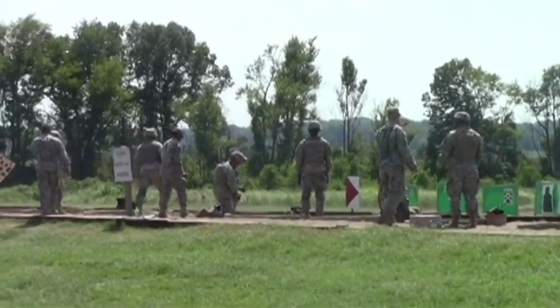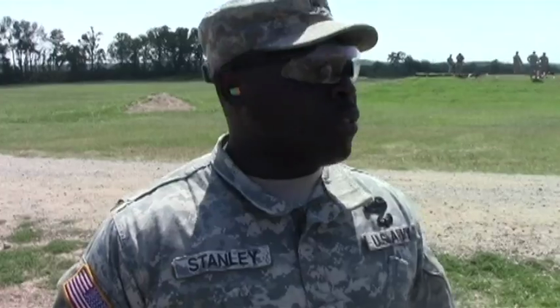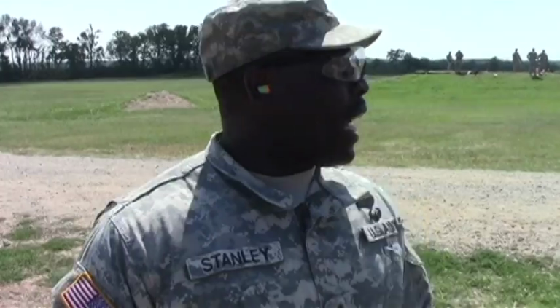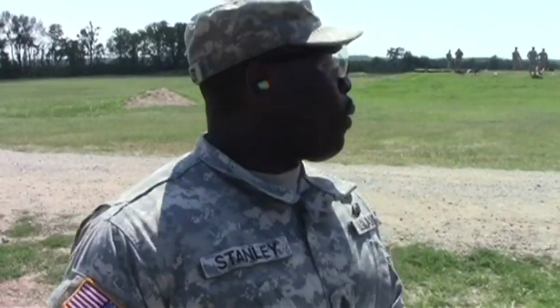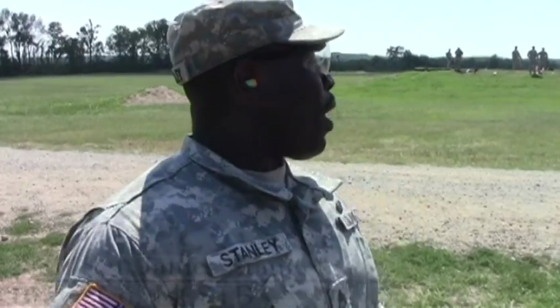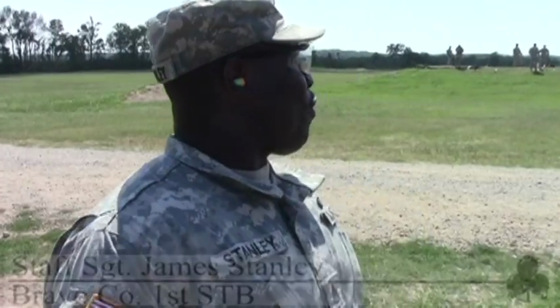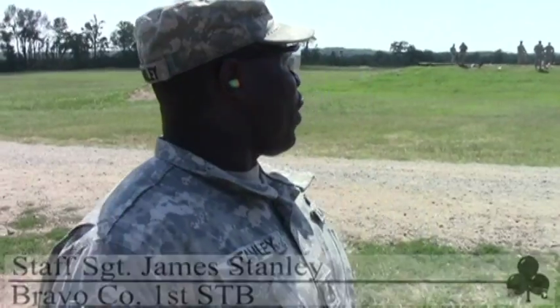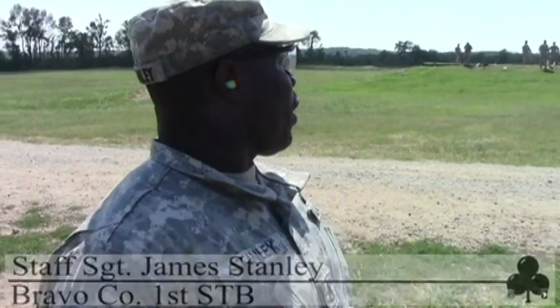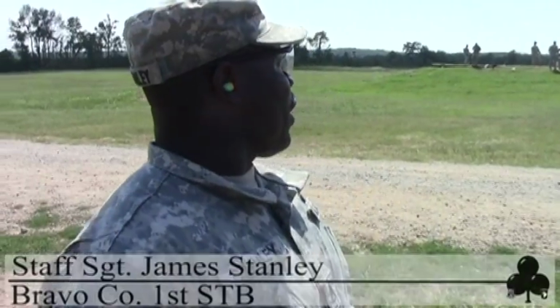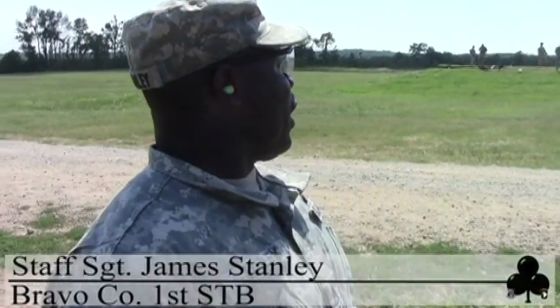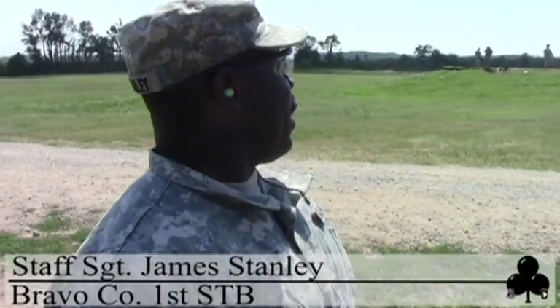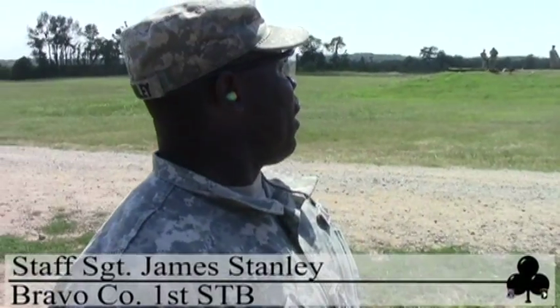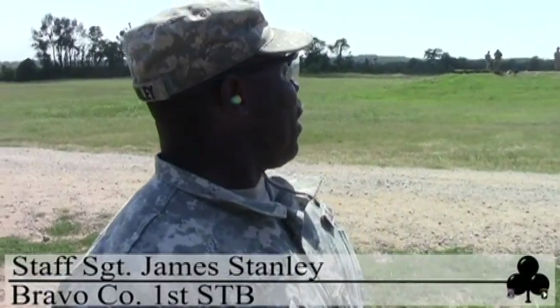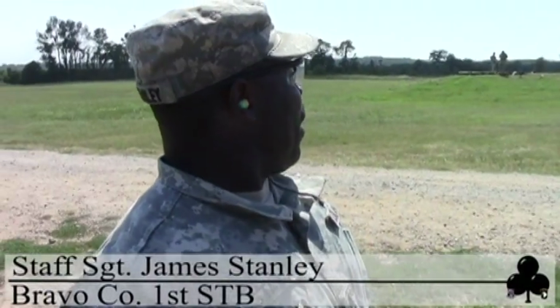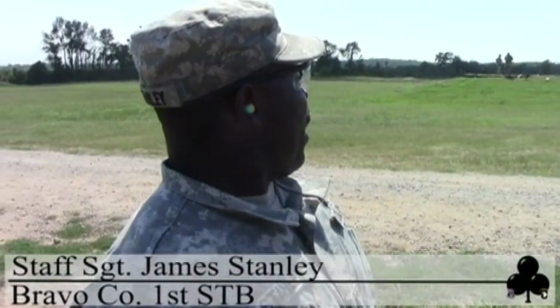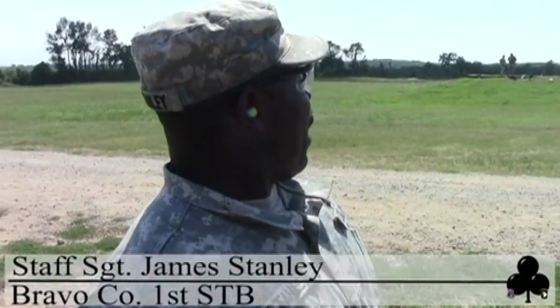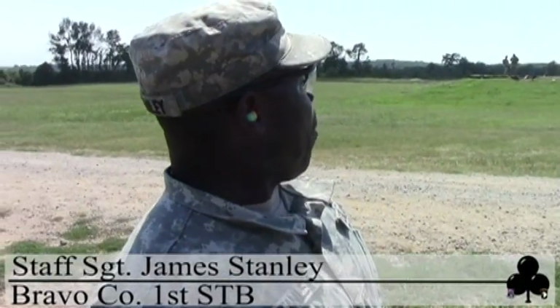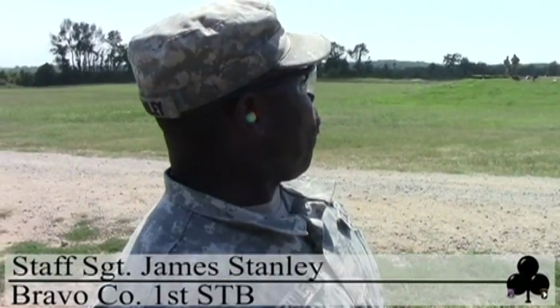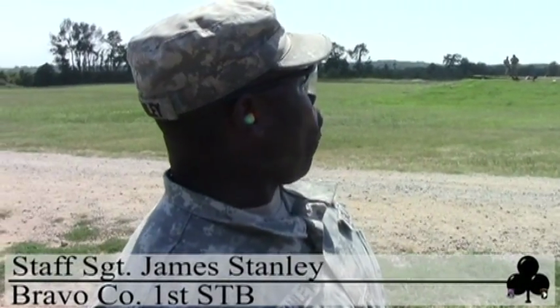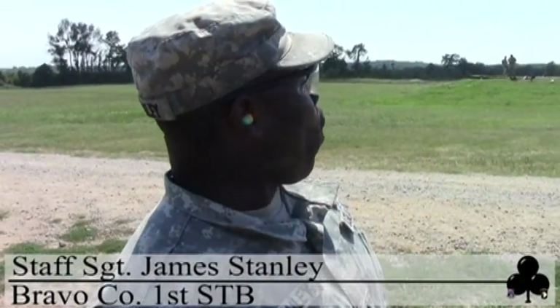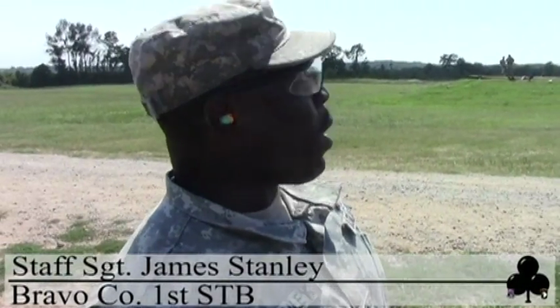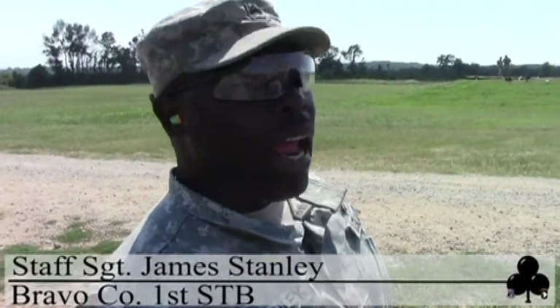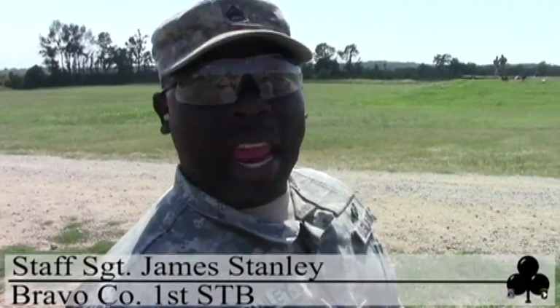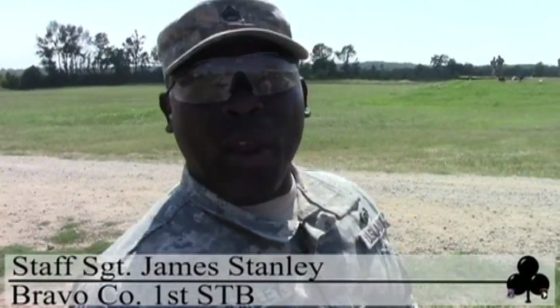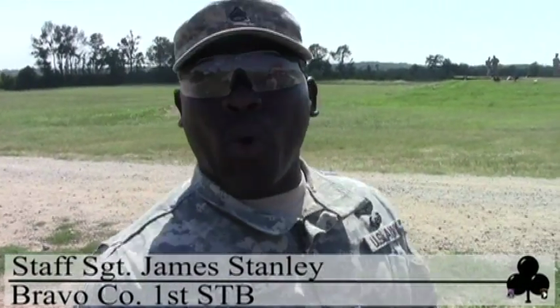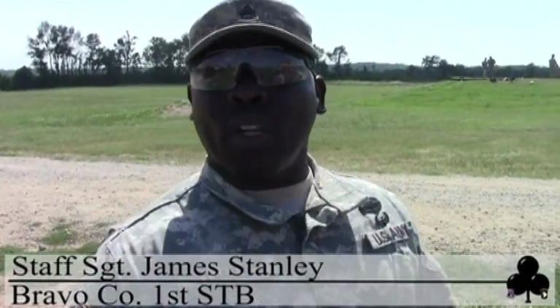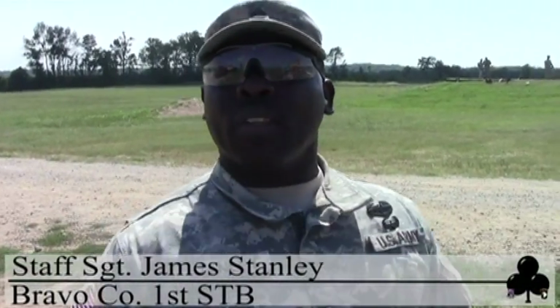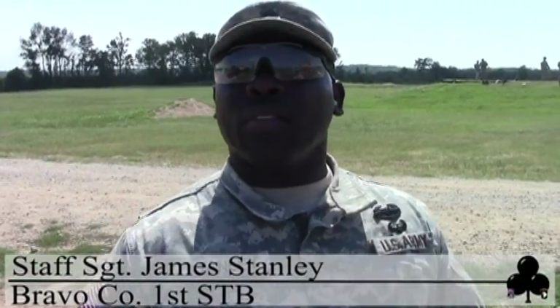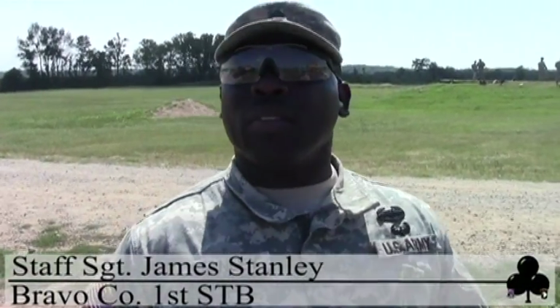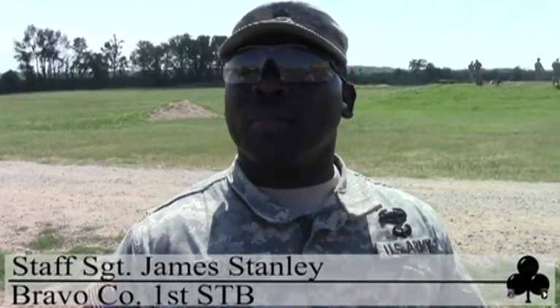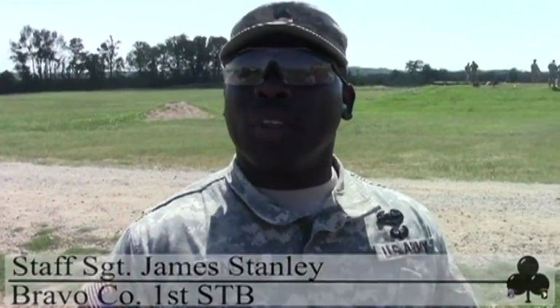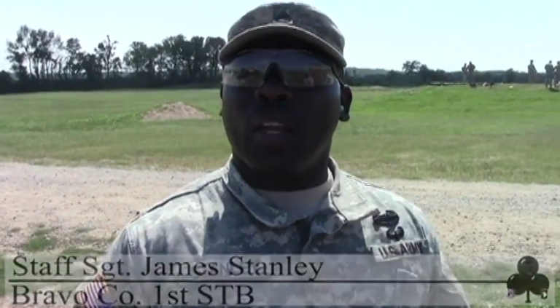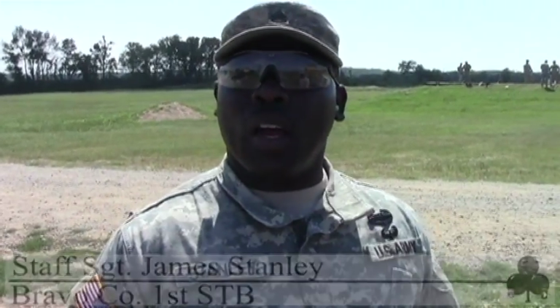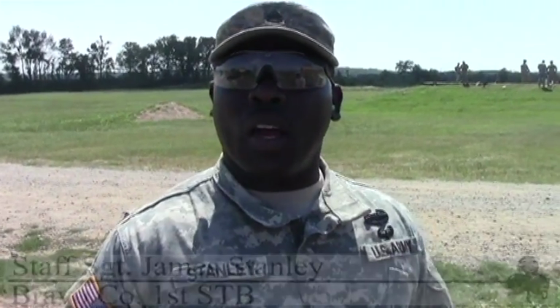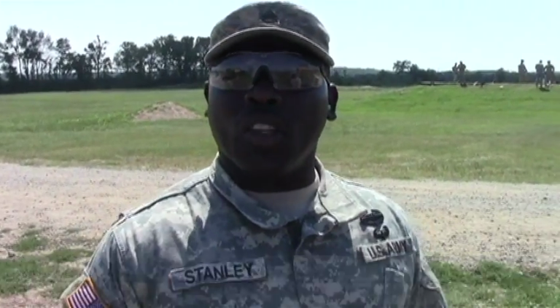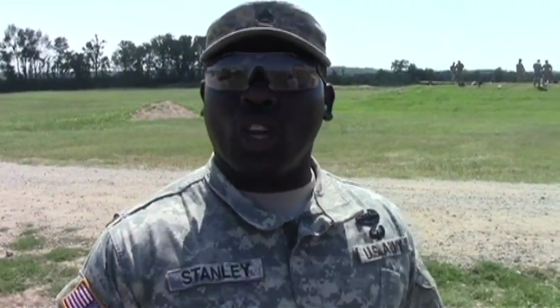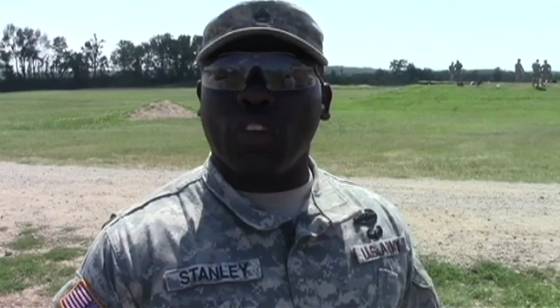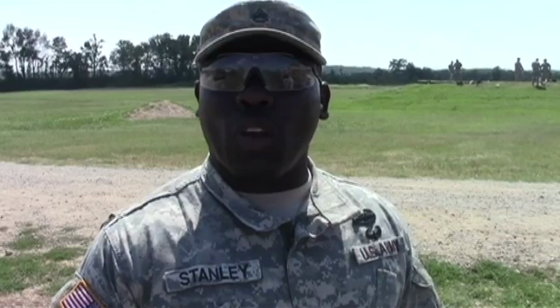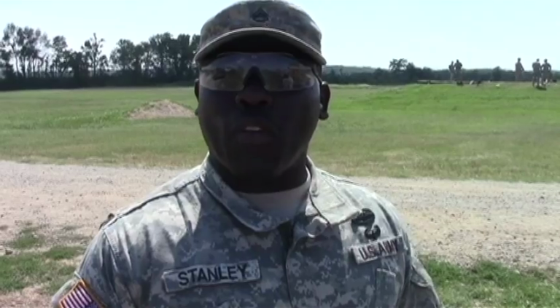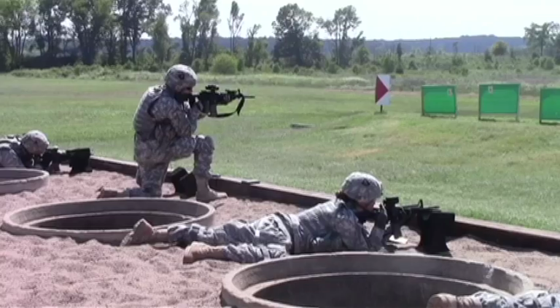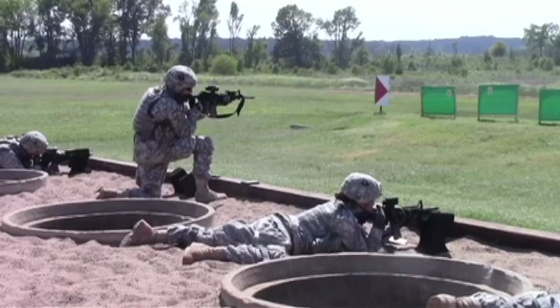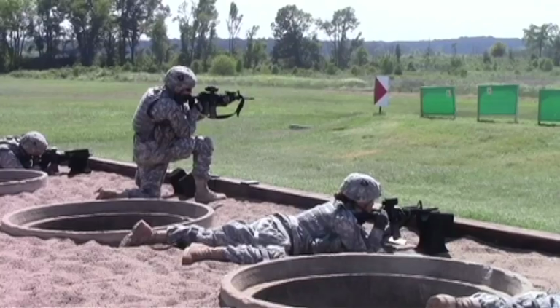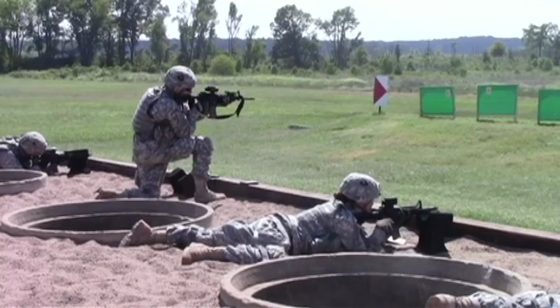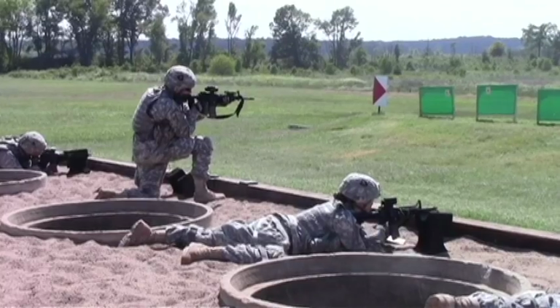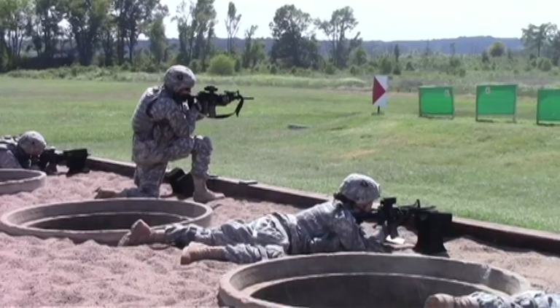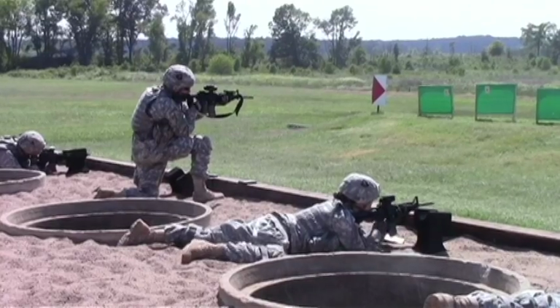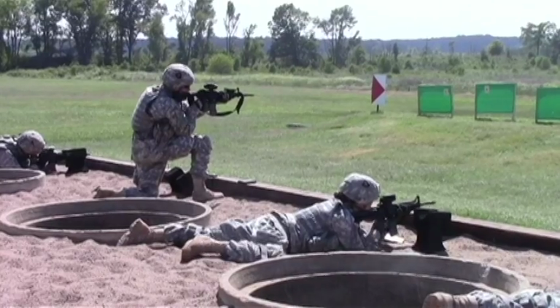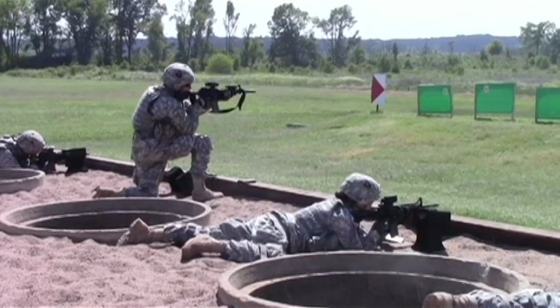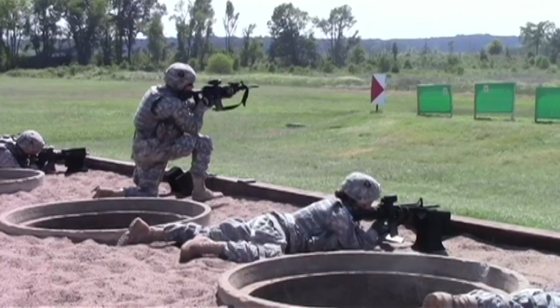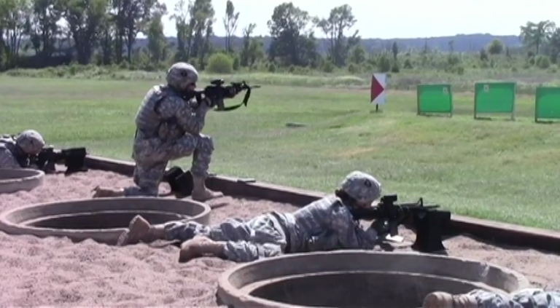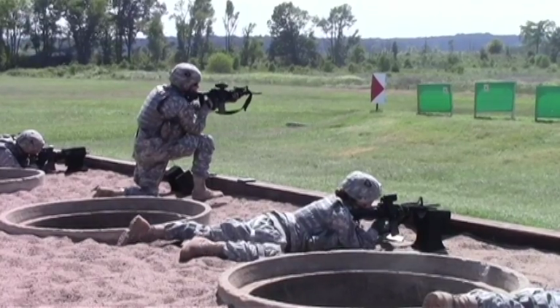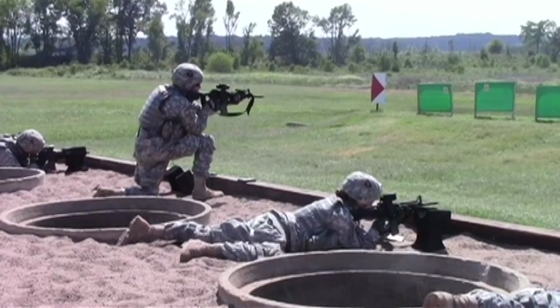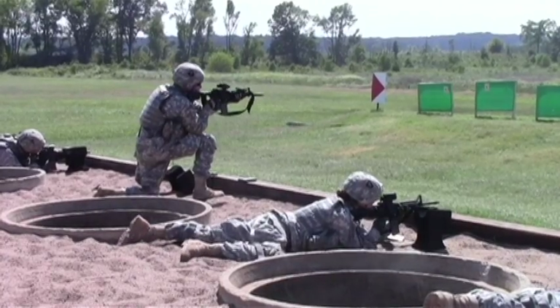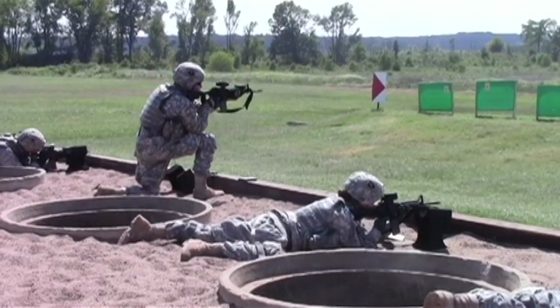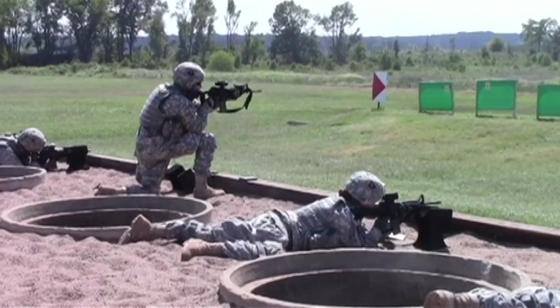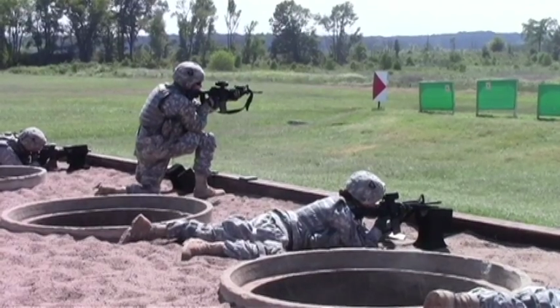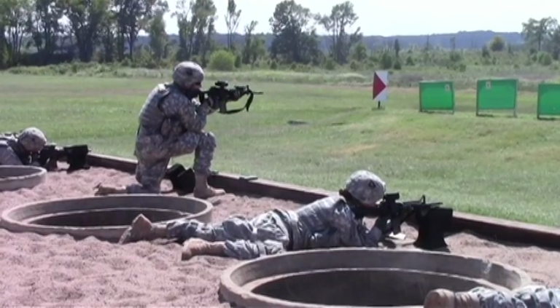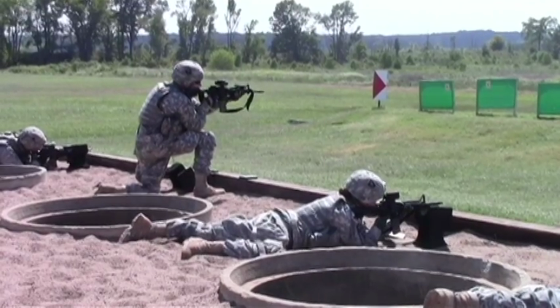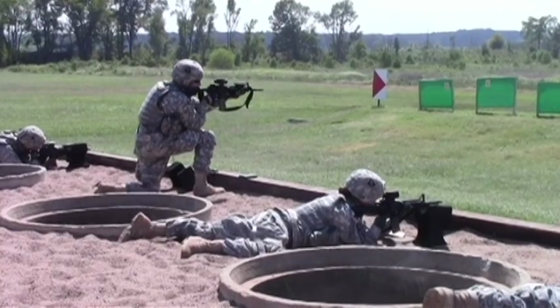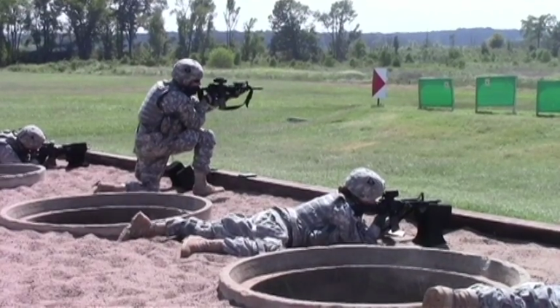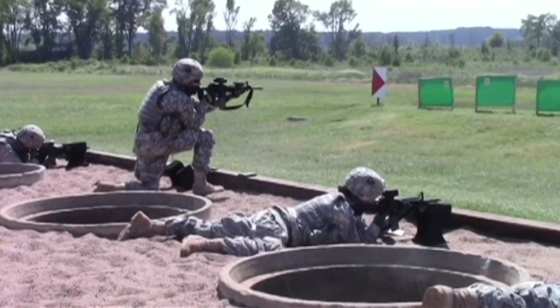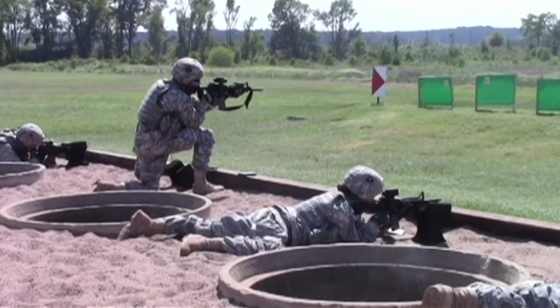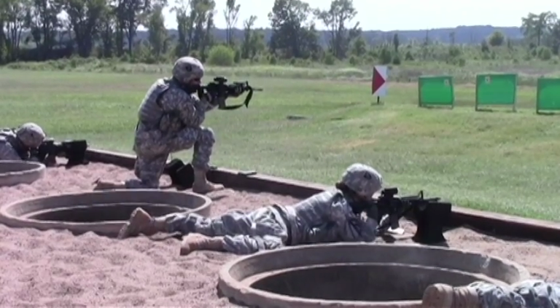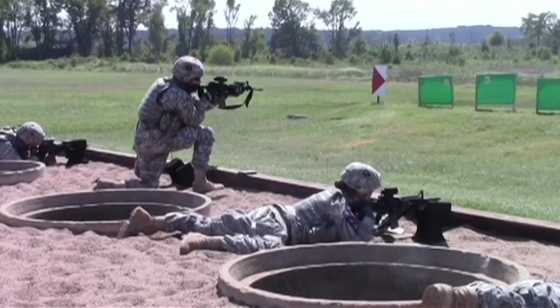Today we are fielding the M4A1 service rifle on the range 15 rifle range.